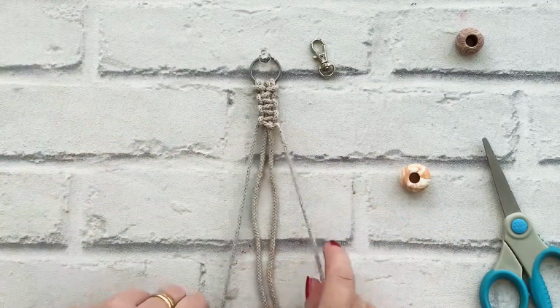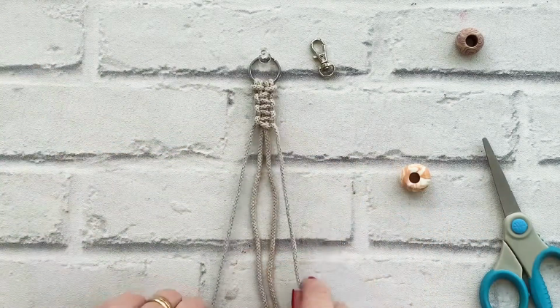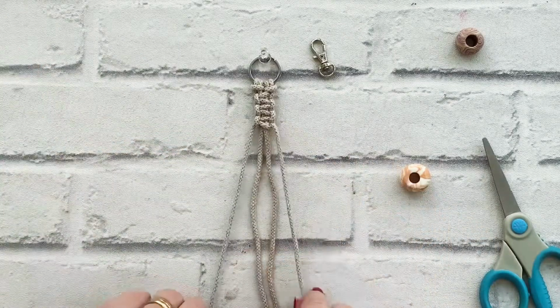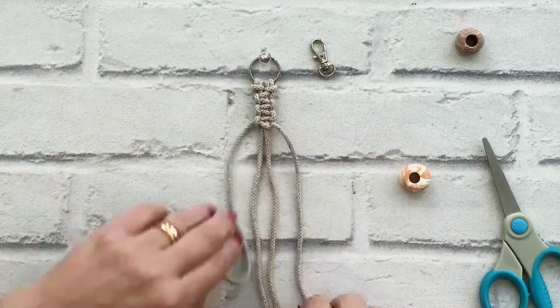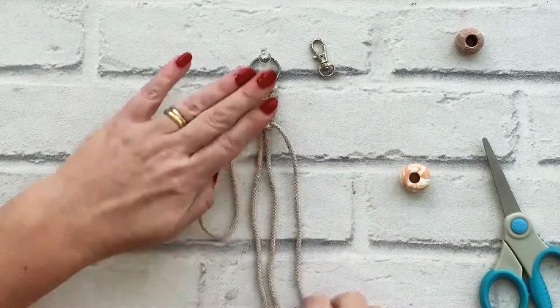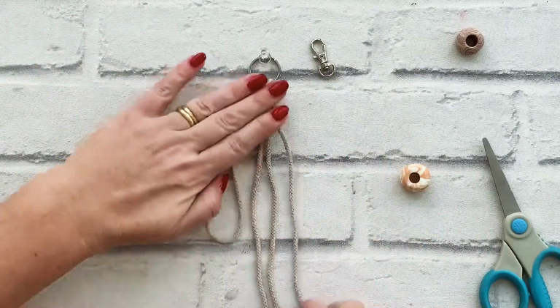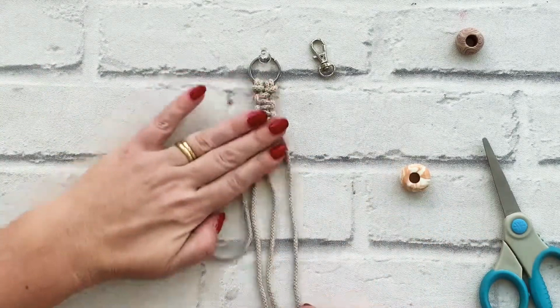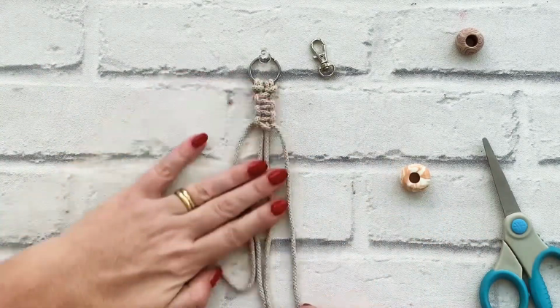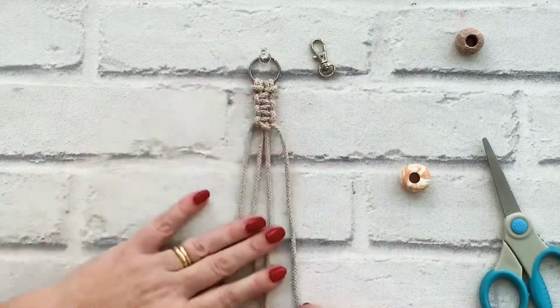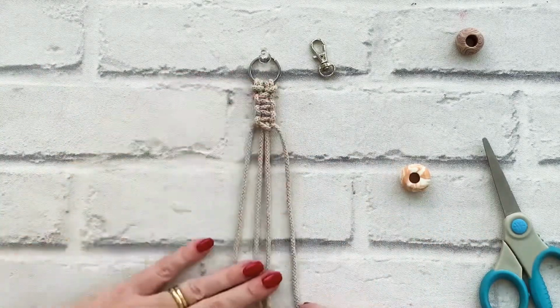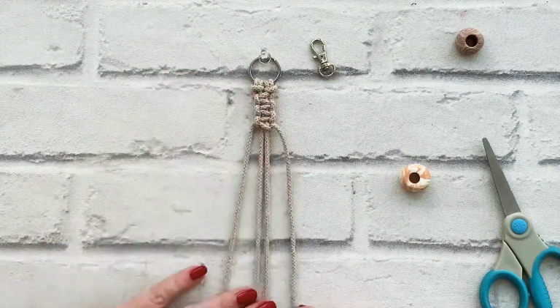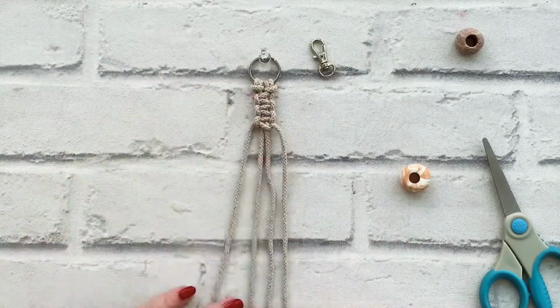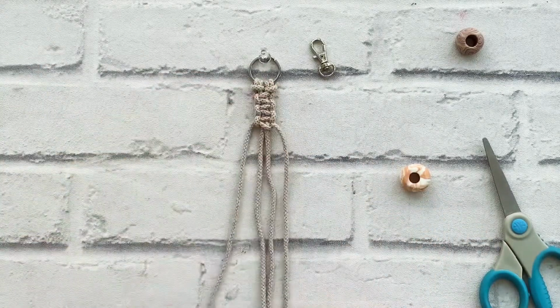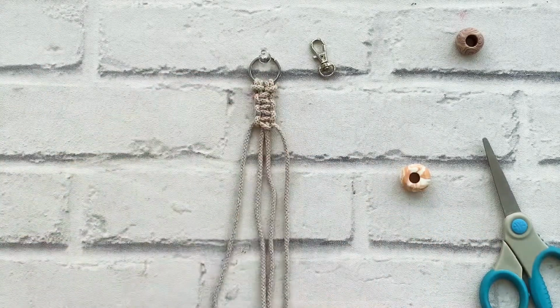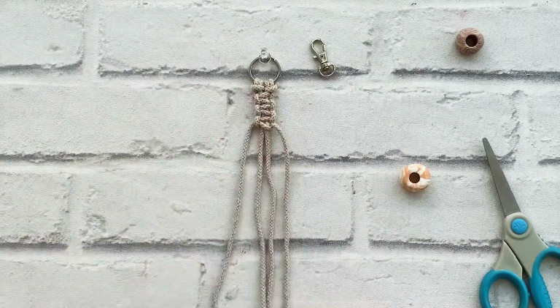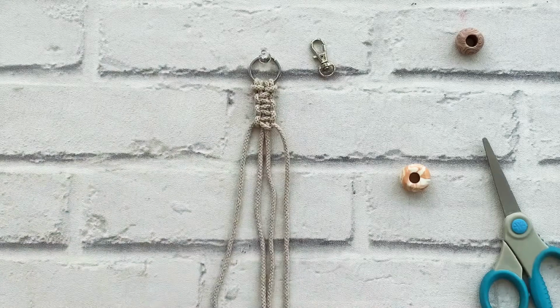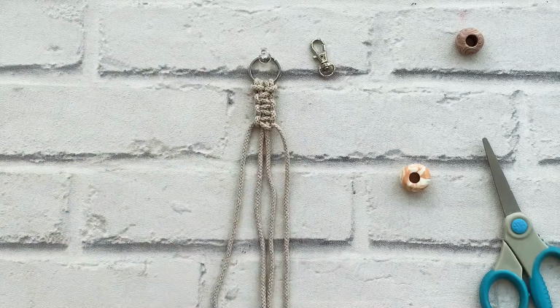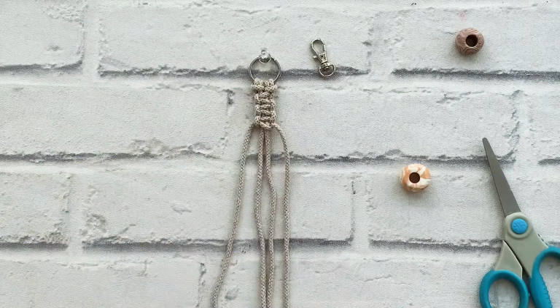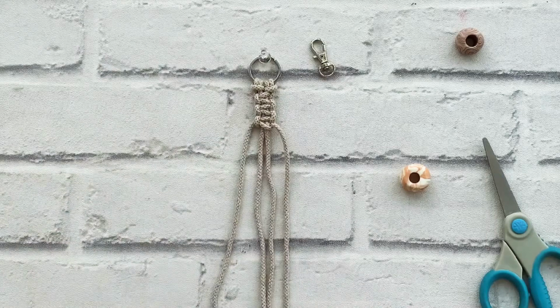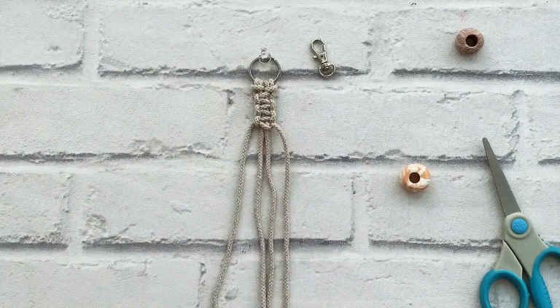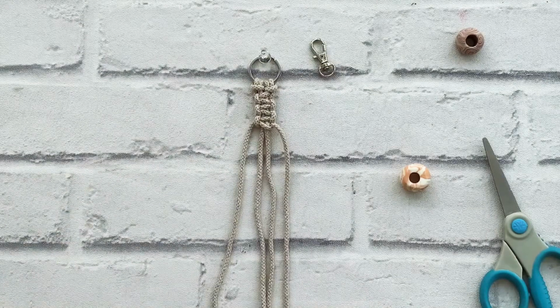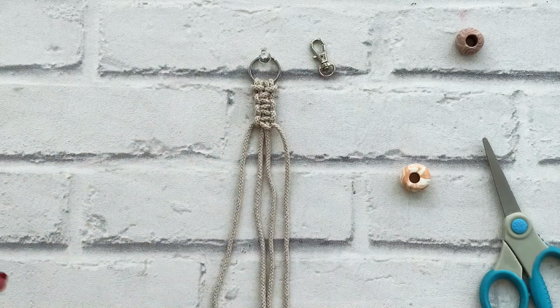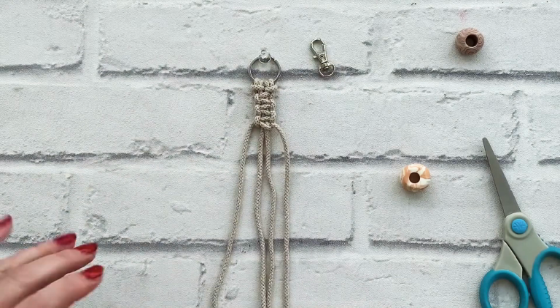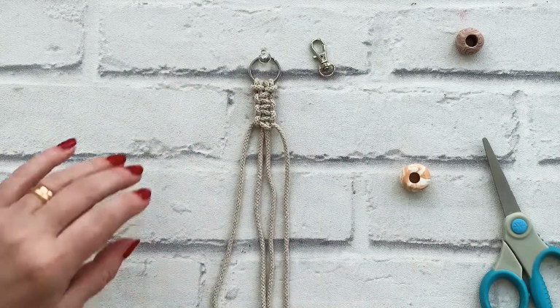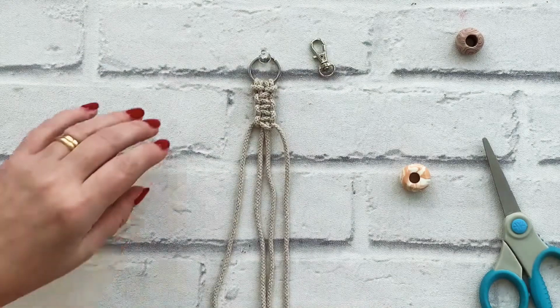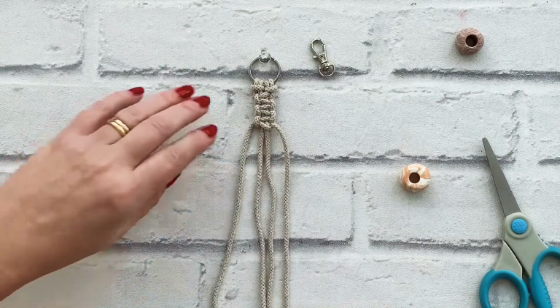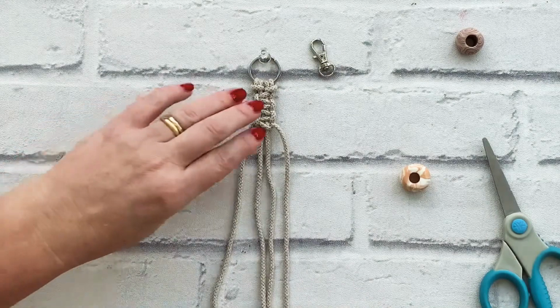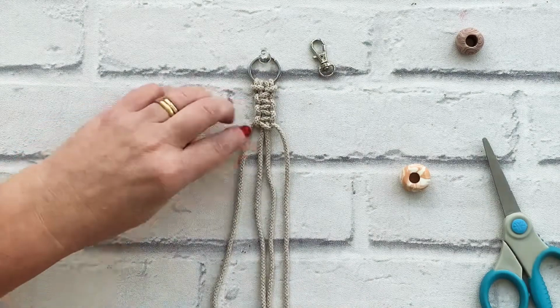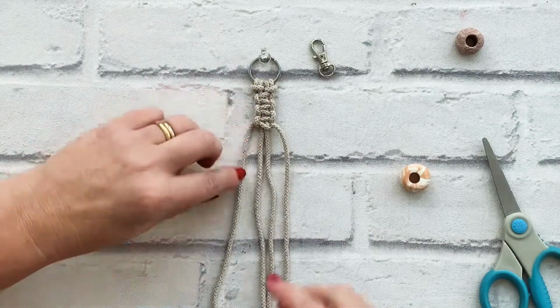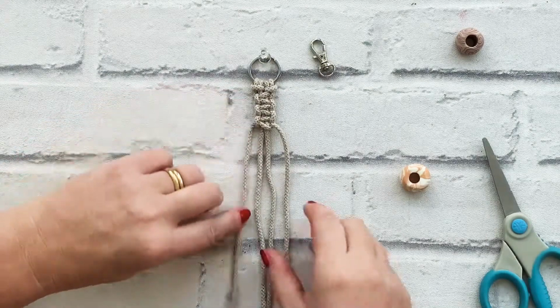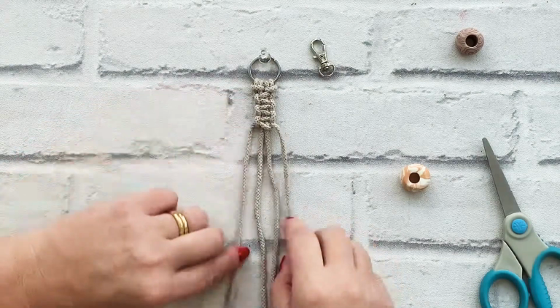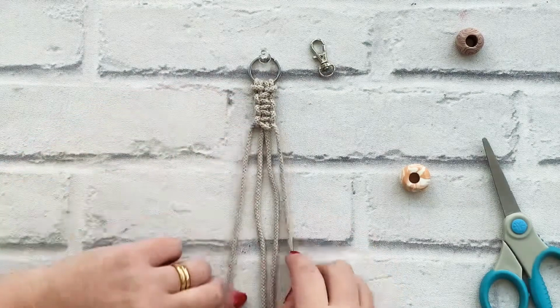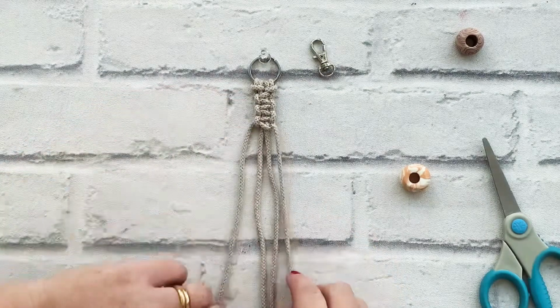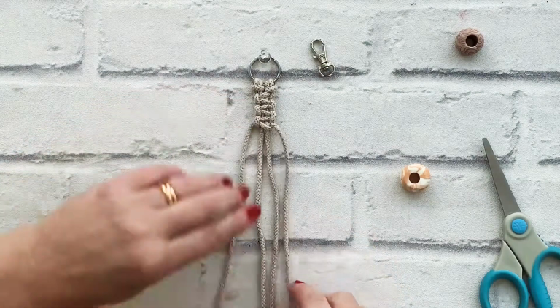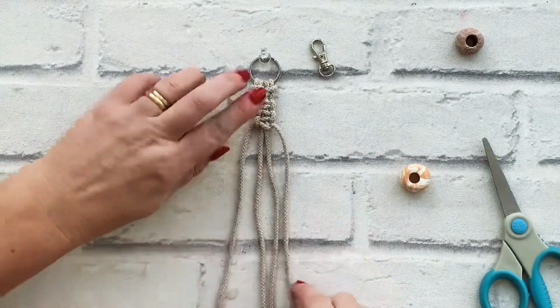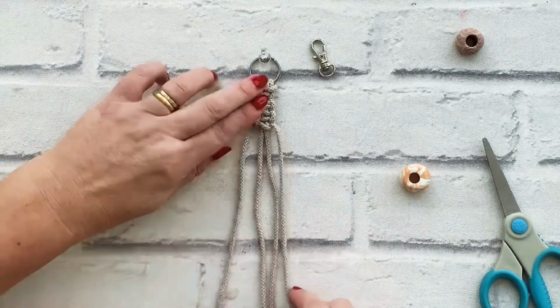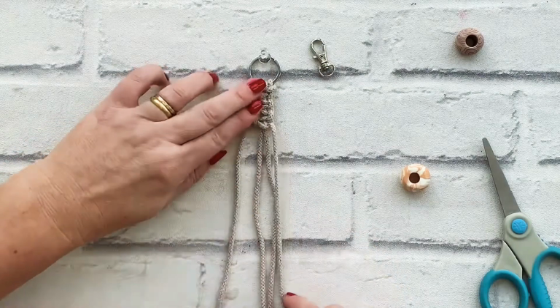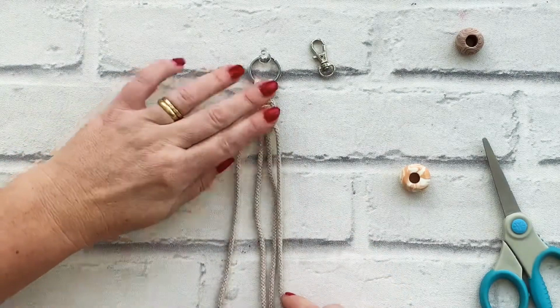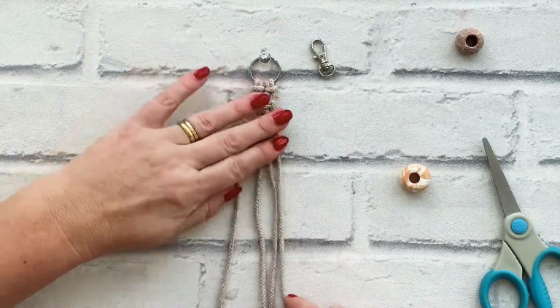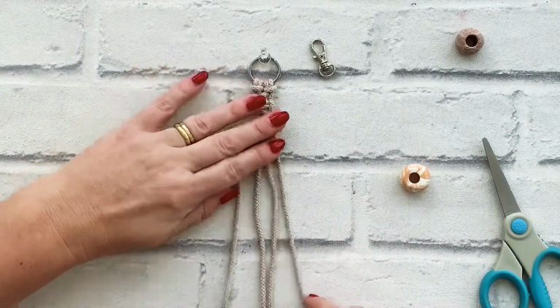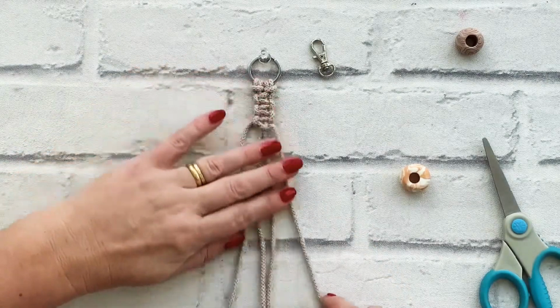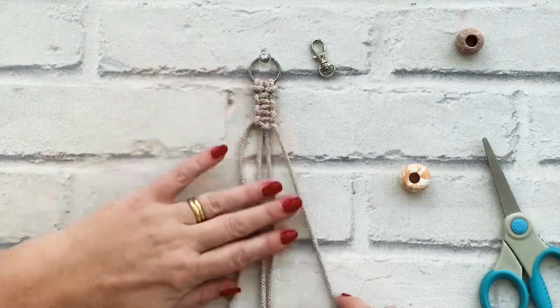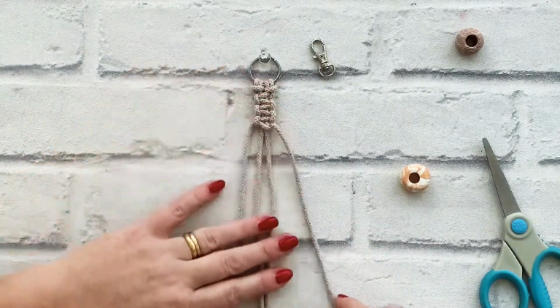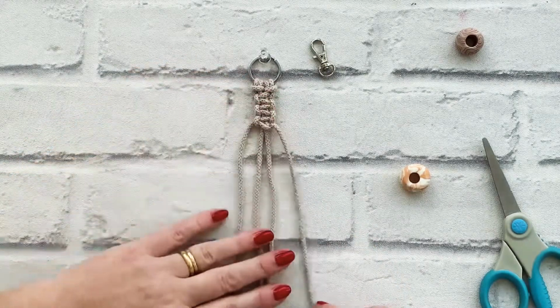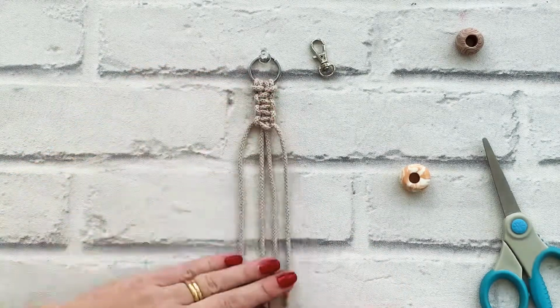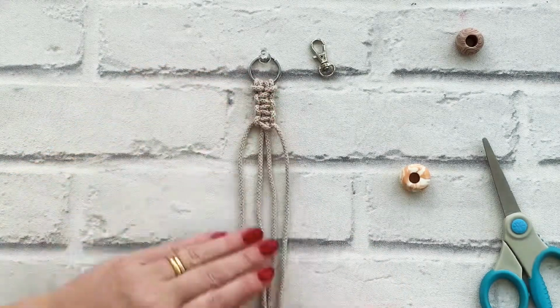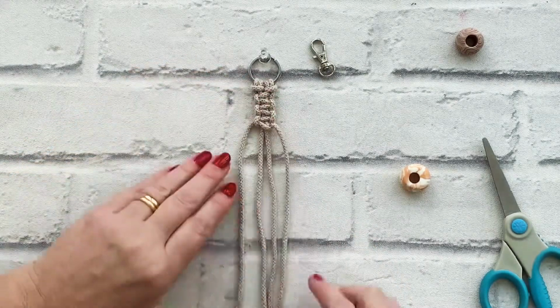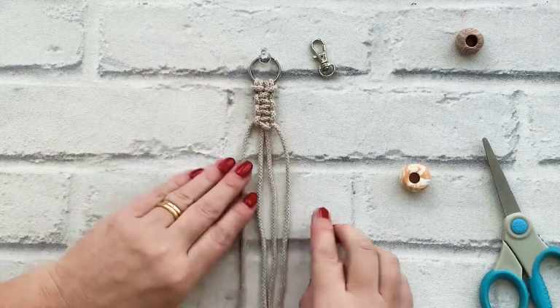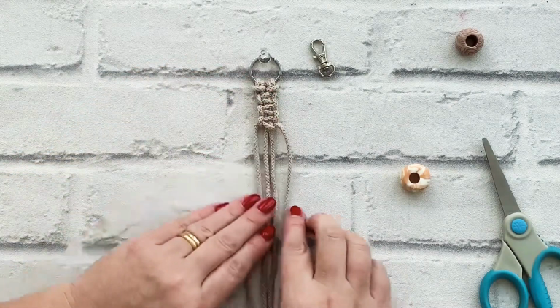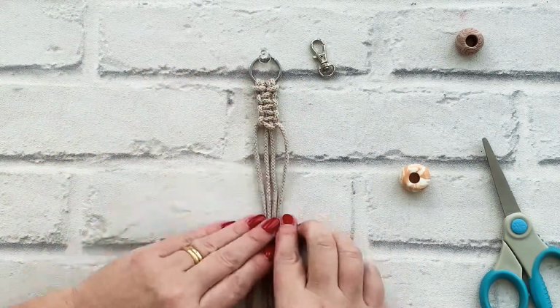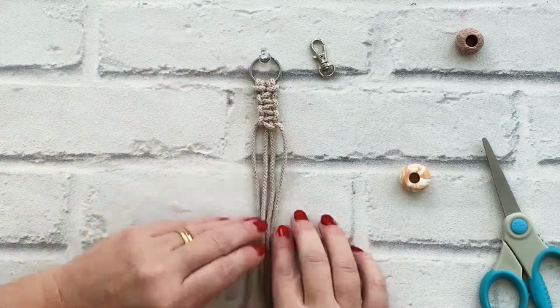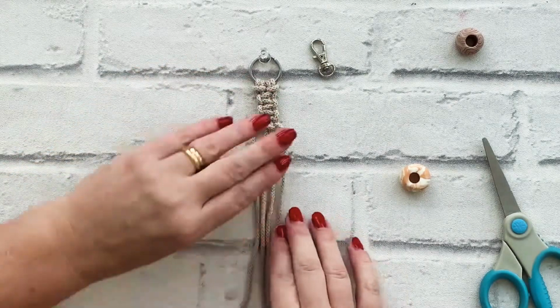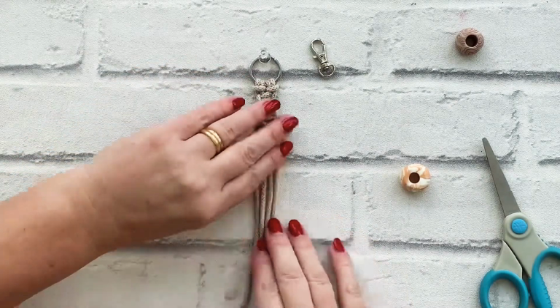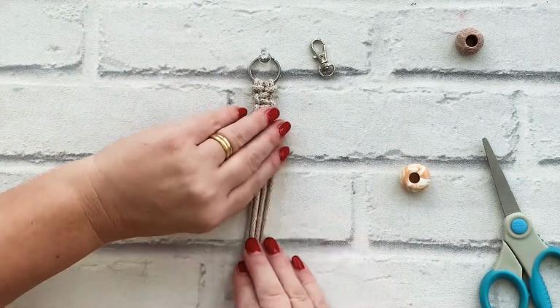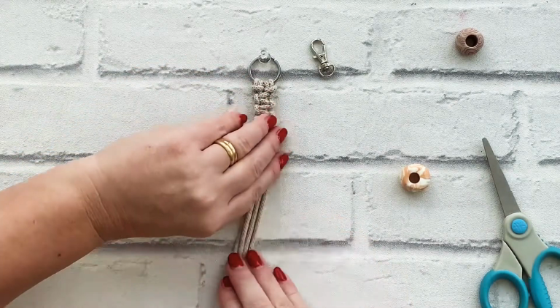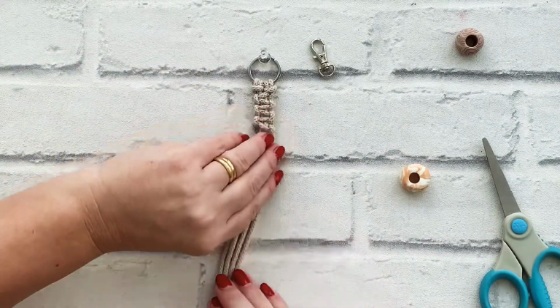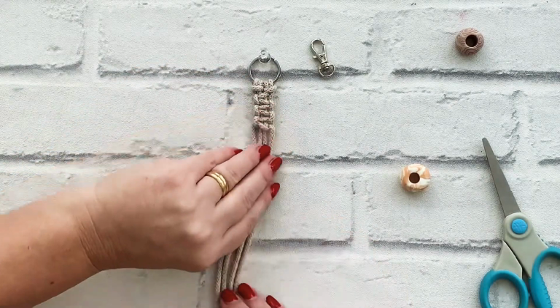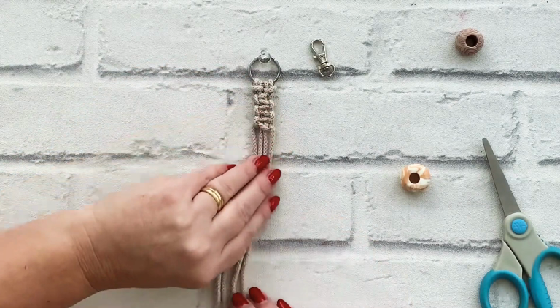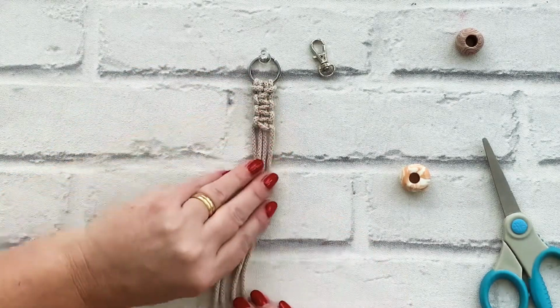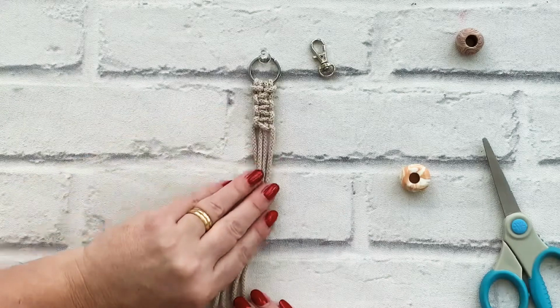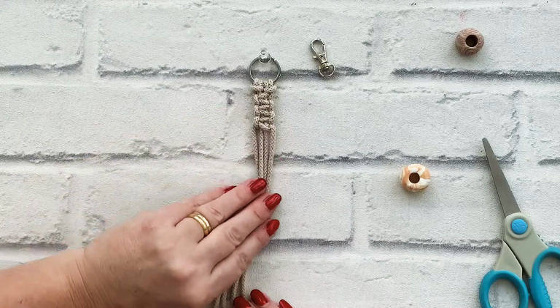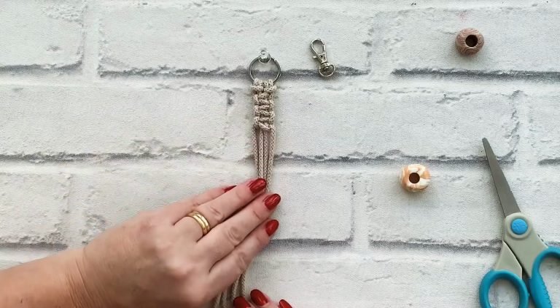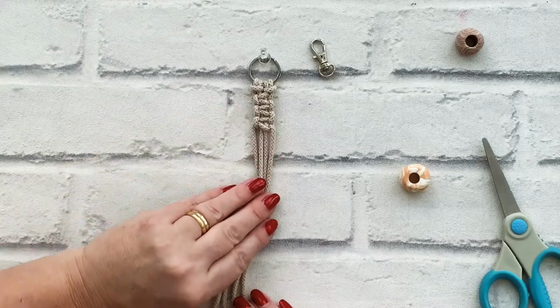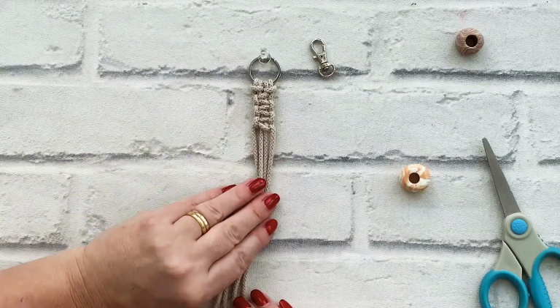If you want a longer key chain then you can just make these cords longer and do more square knots. It's entirely up to you.